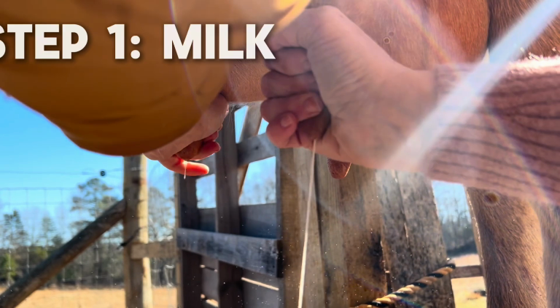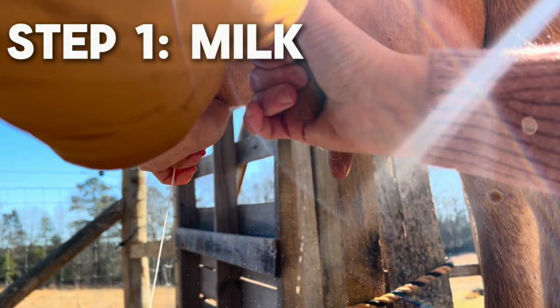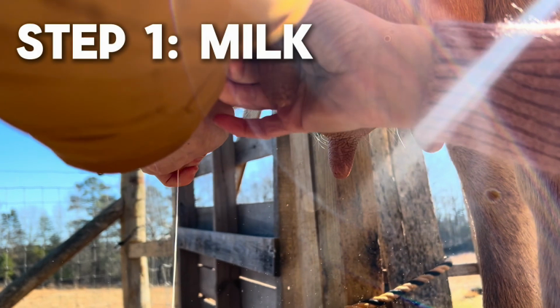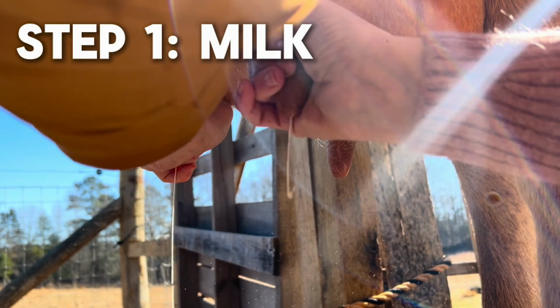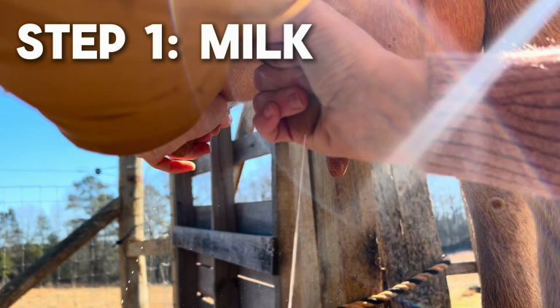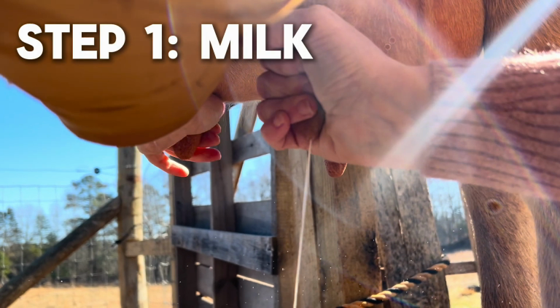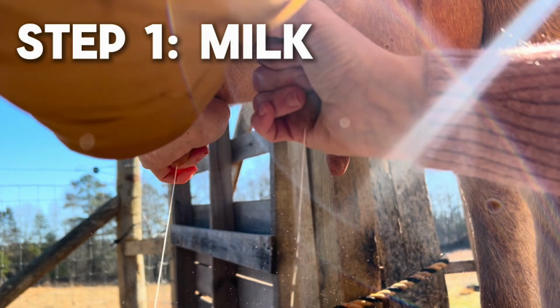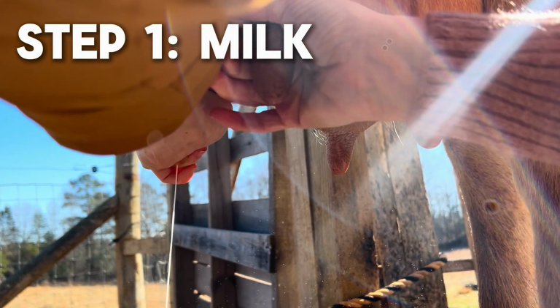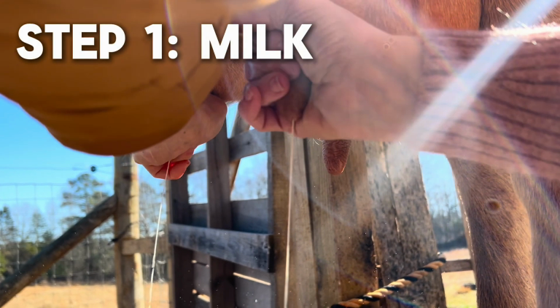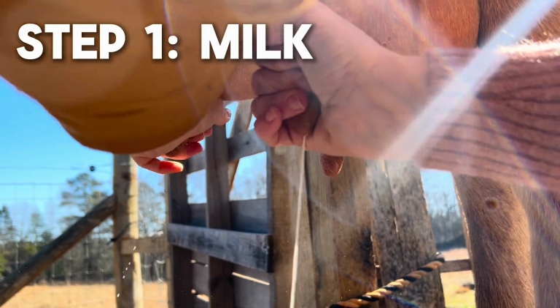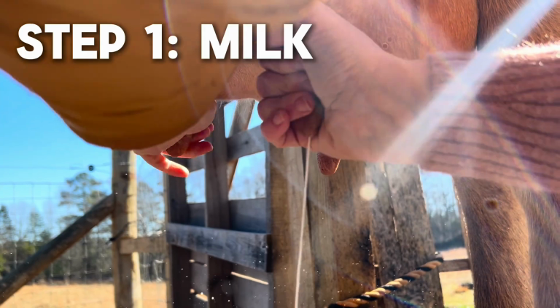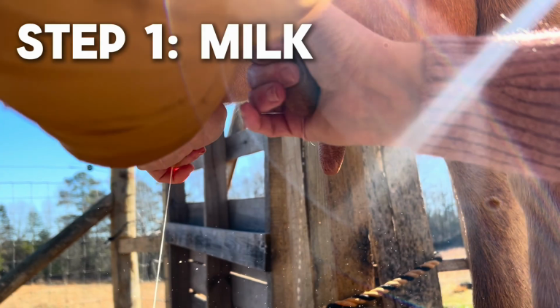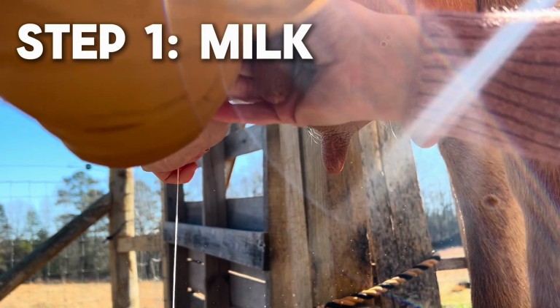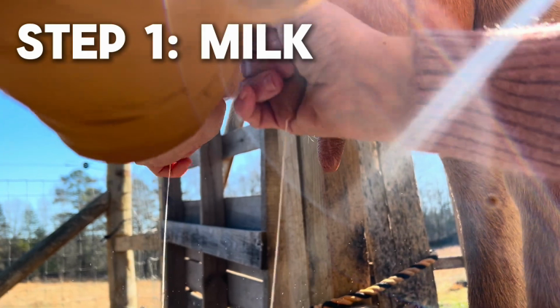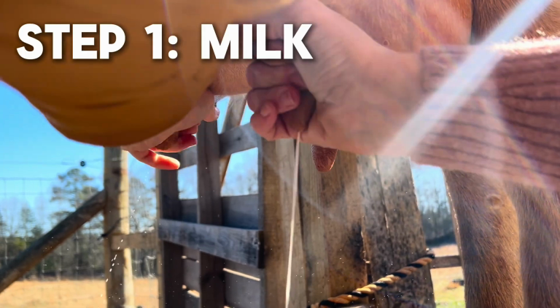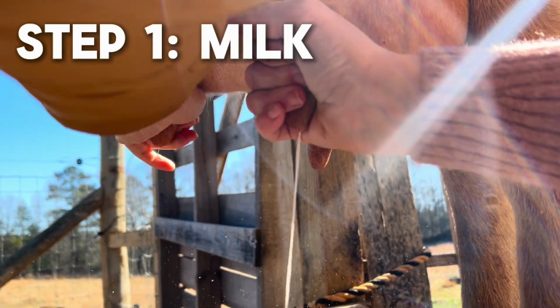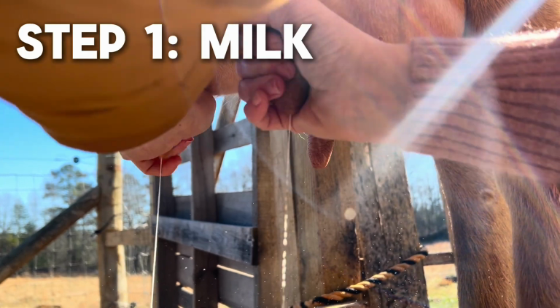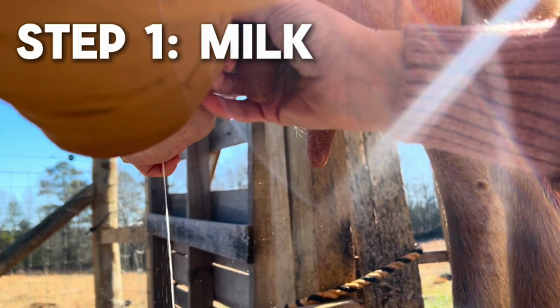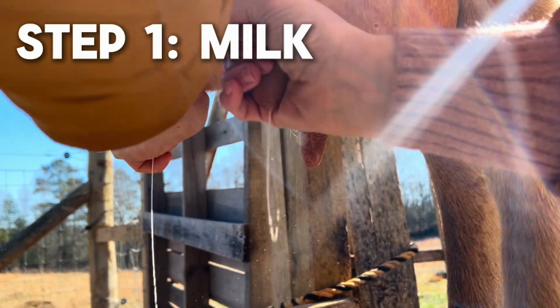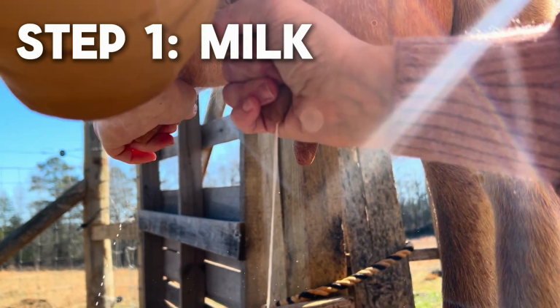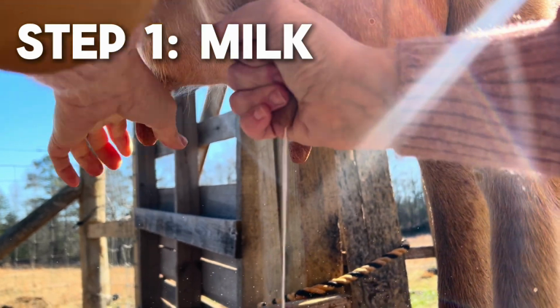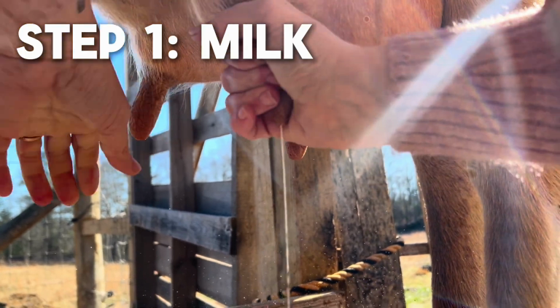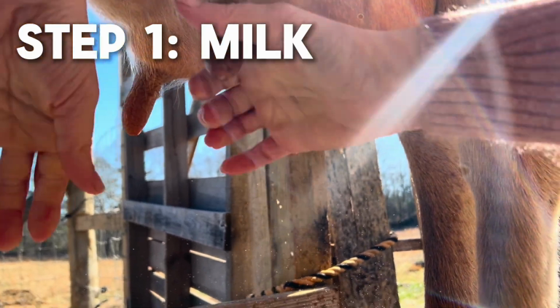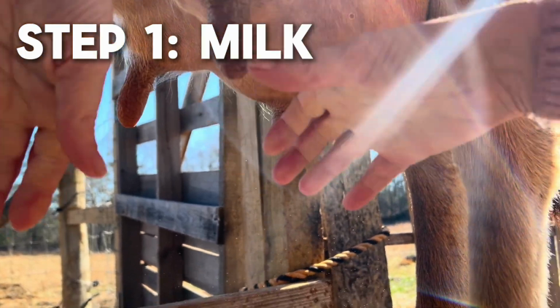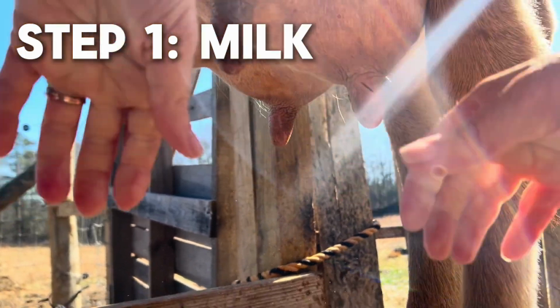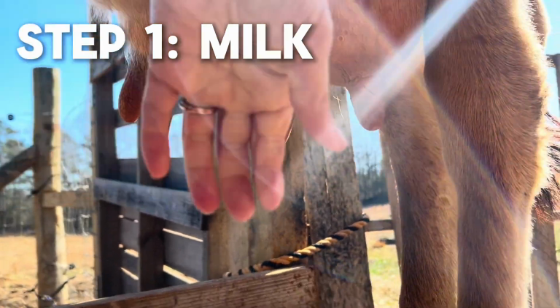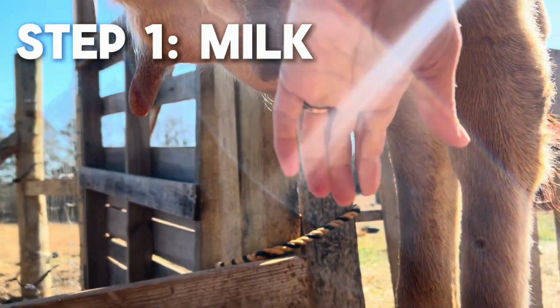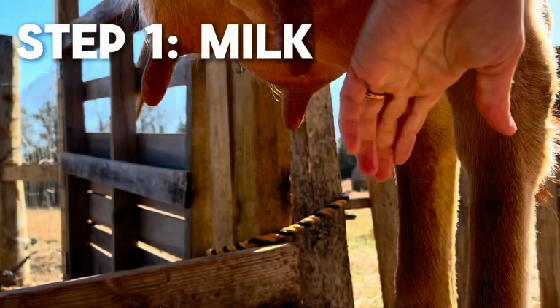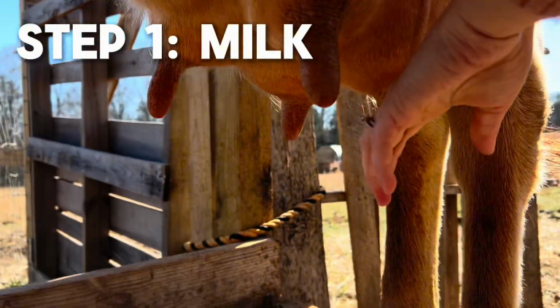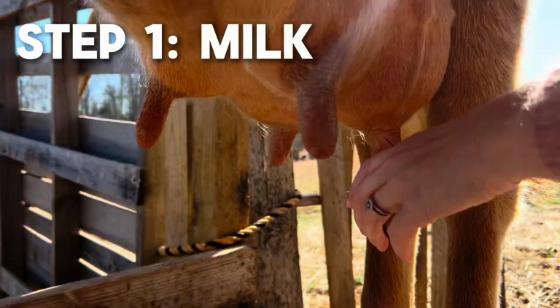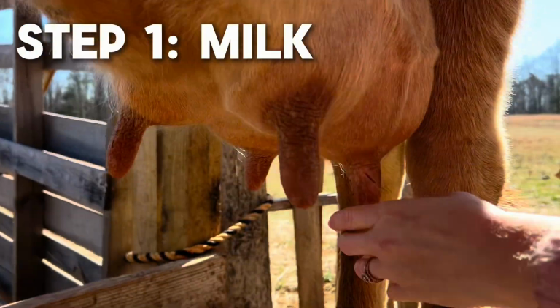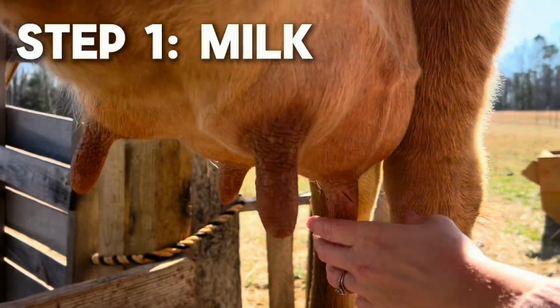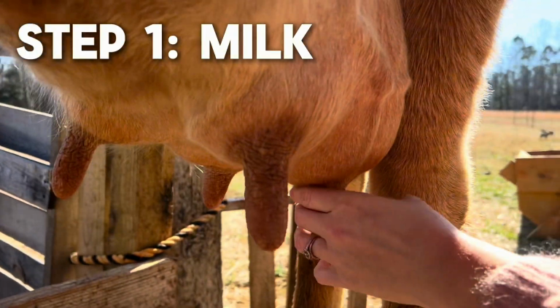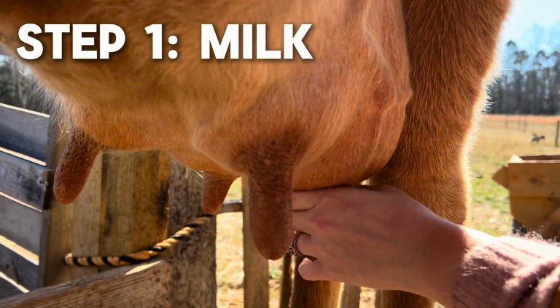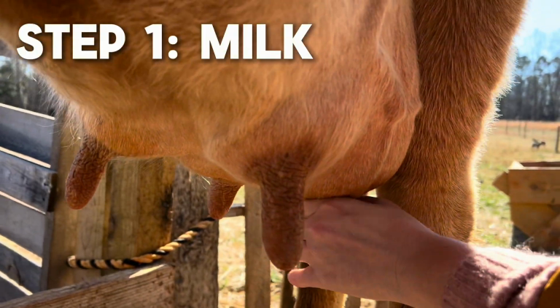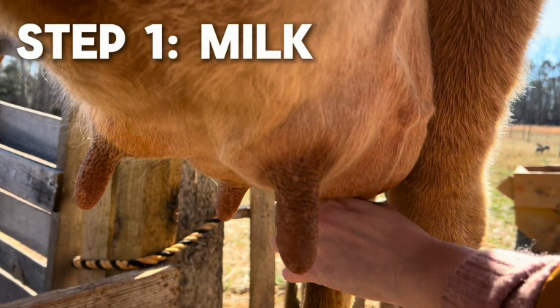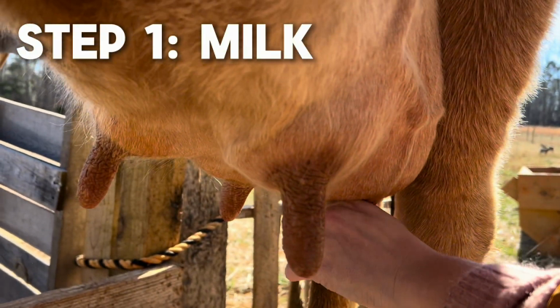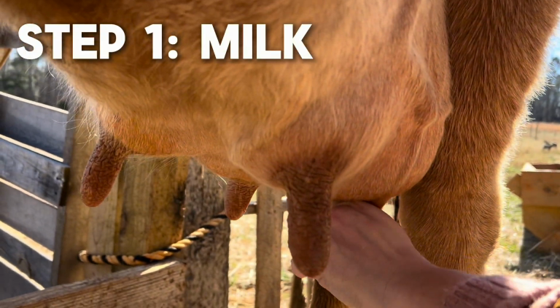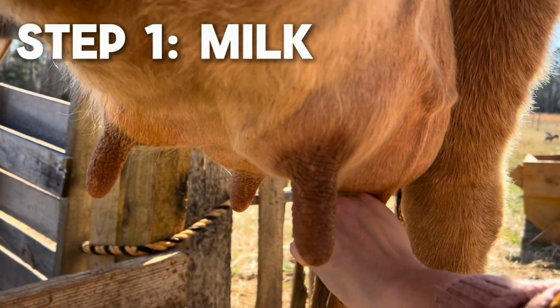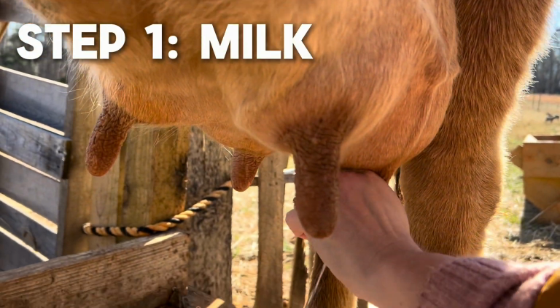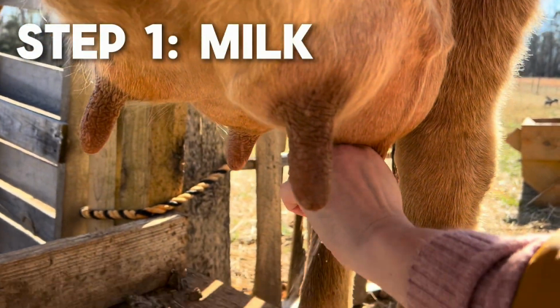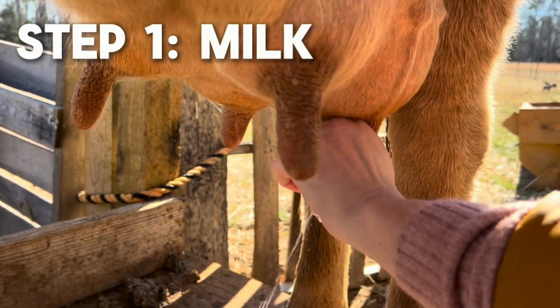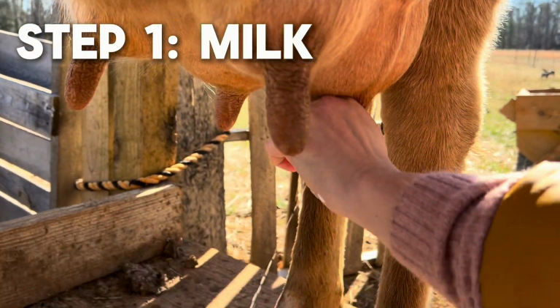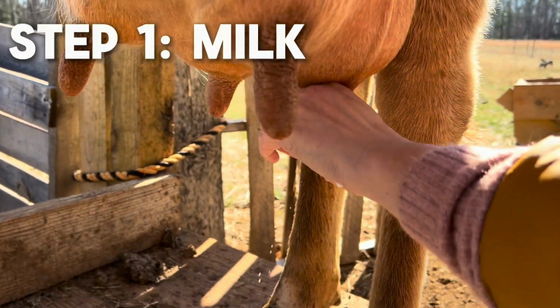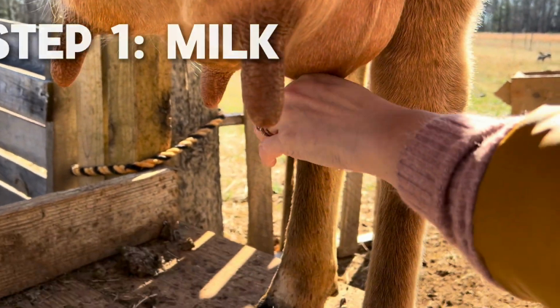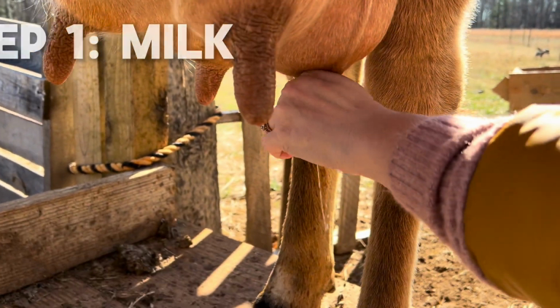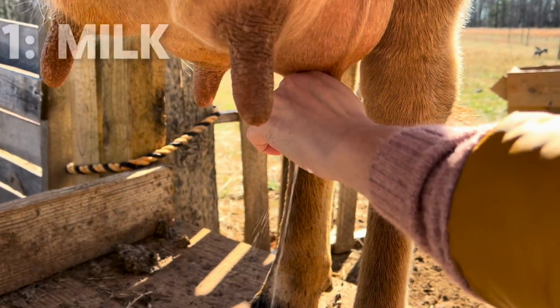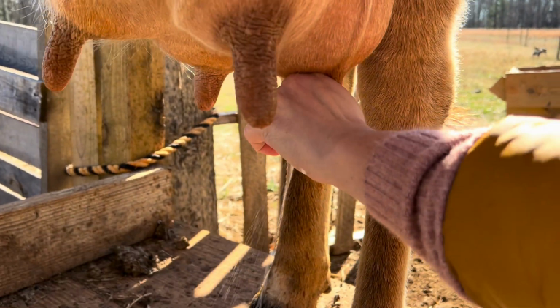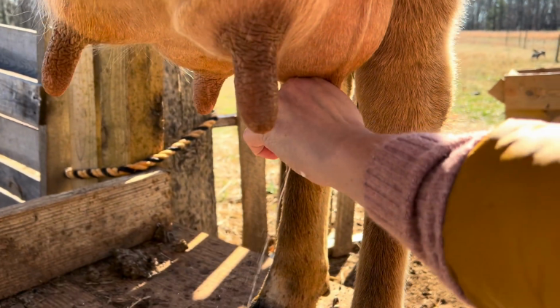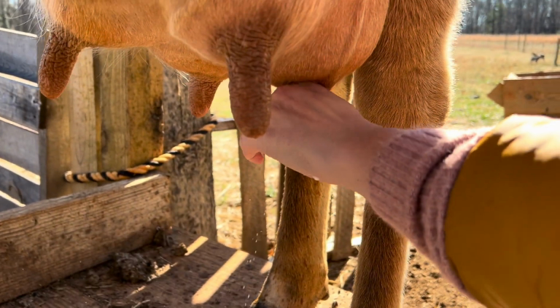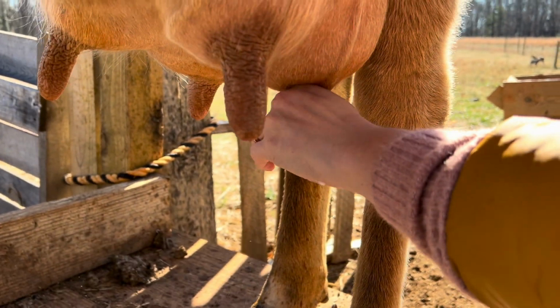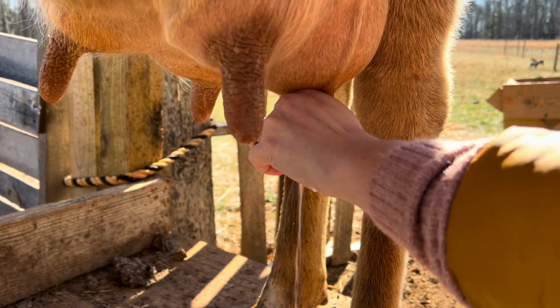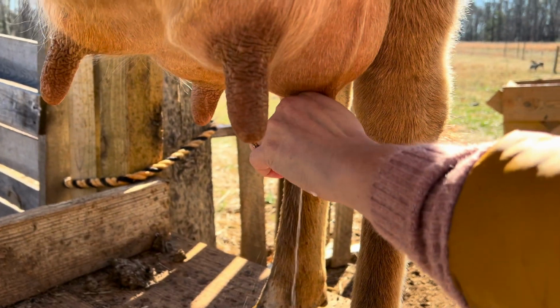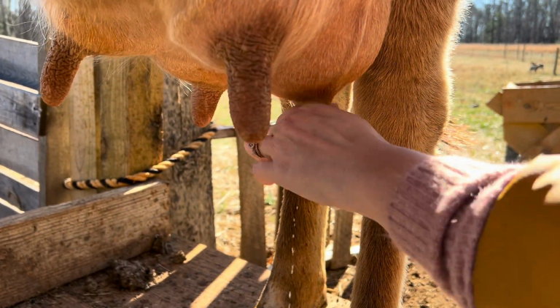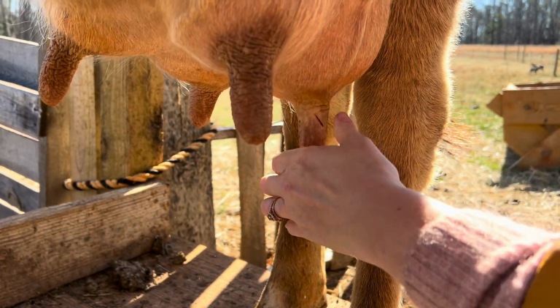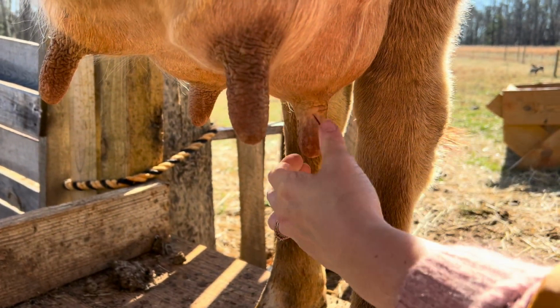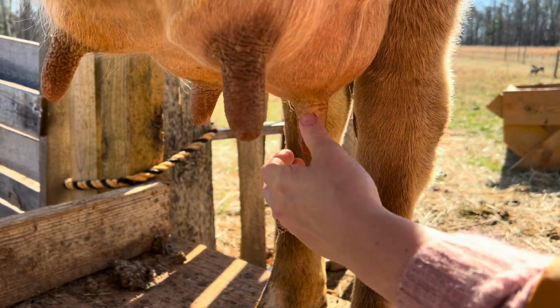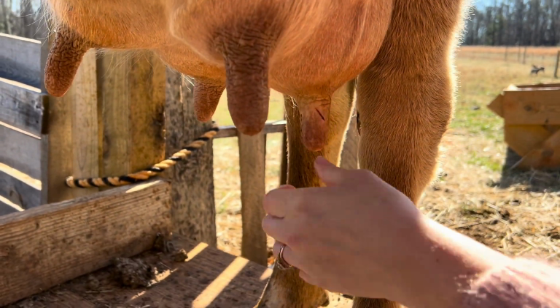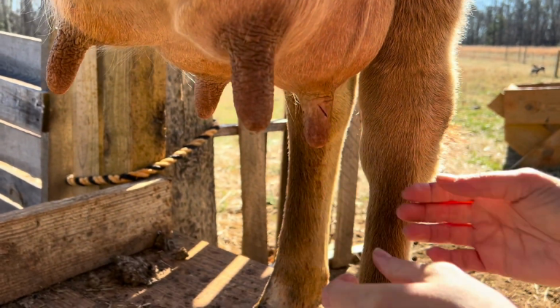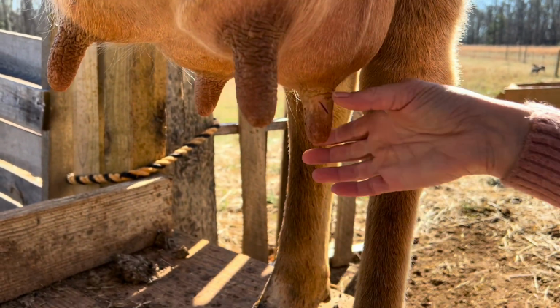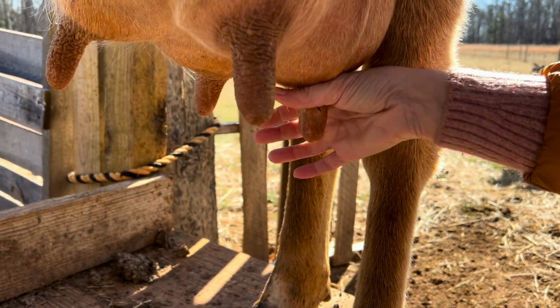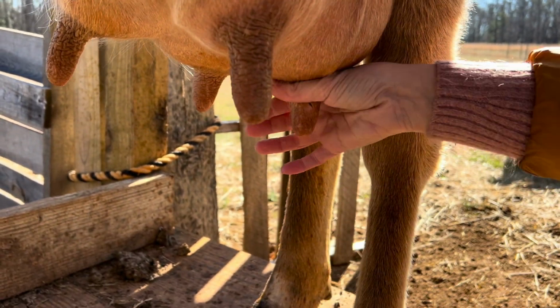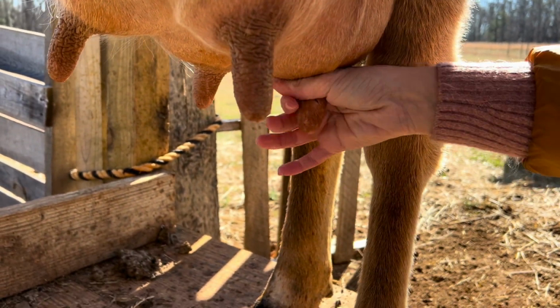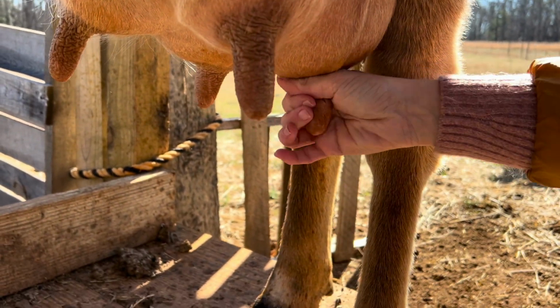Step one of giving a cow mastitis treatment is going to be to milk her out completely. You want to get out every last drop.